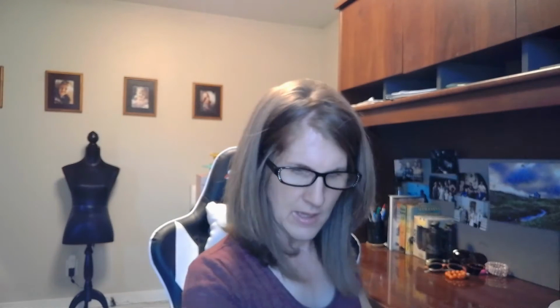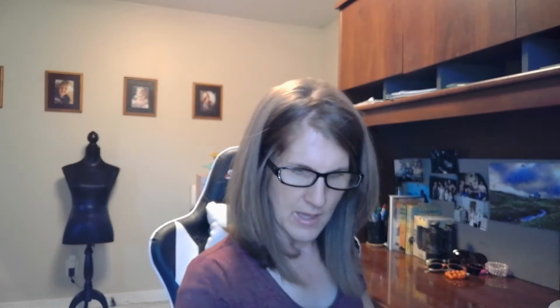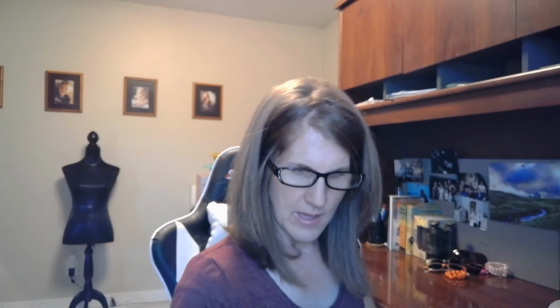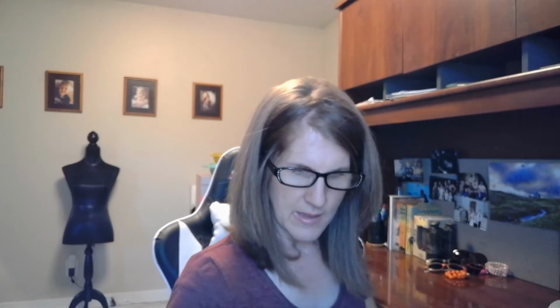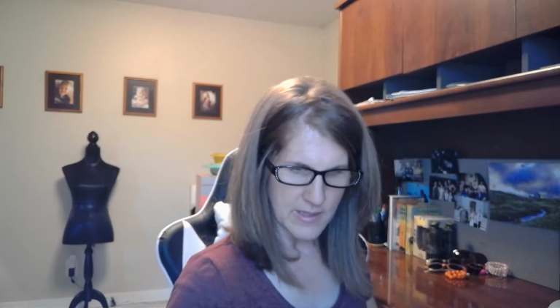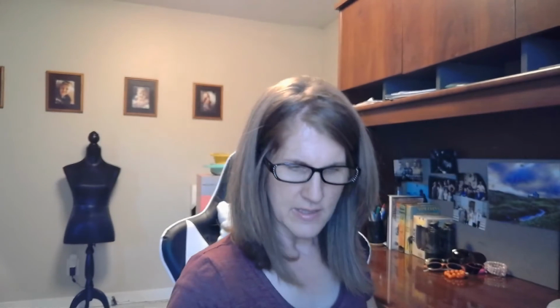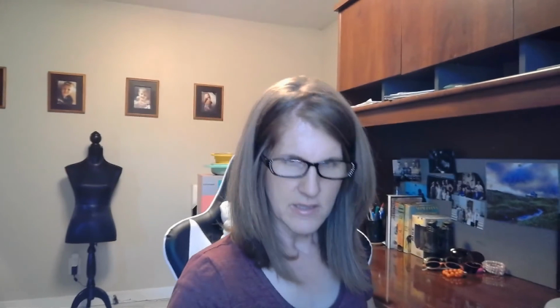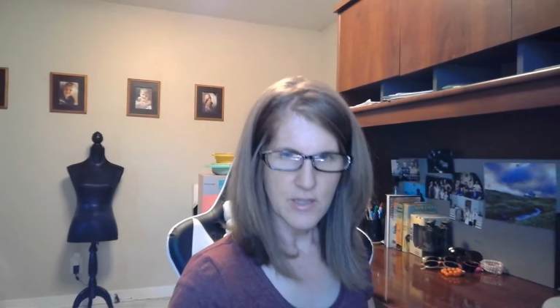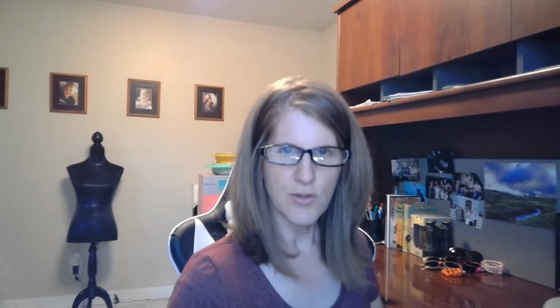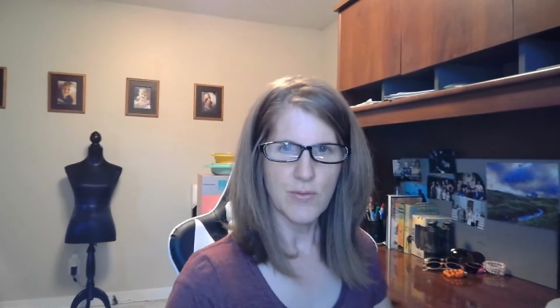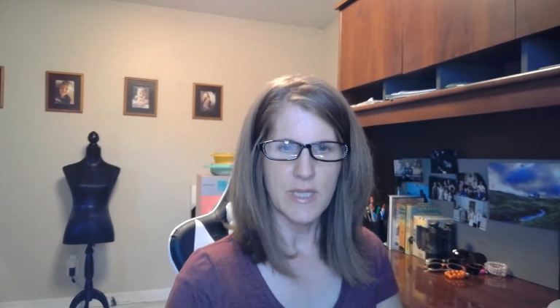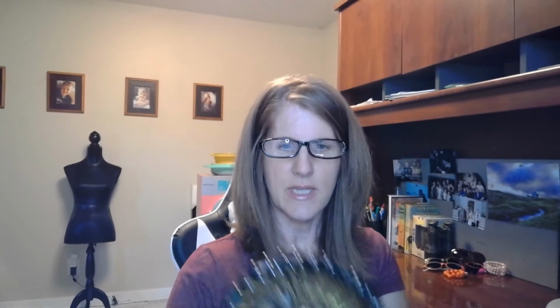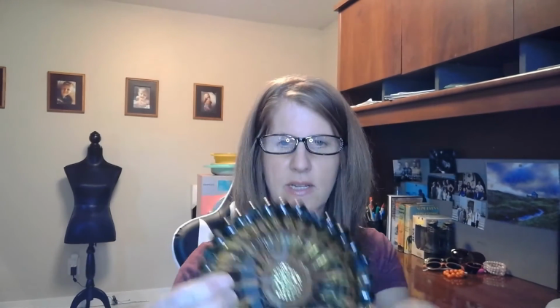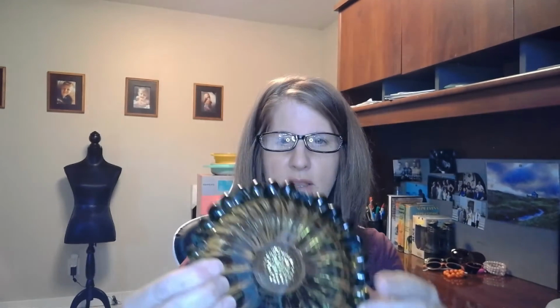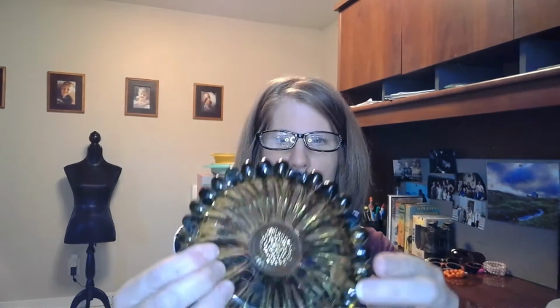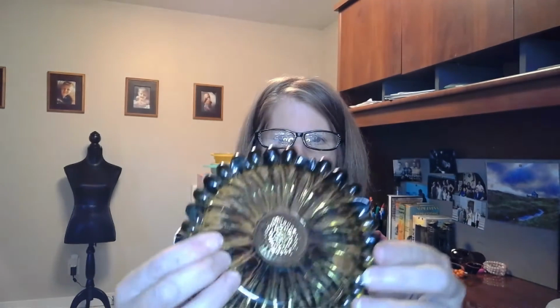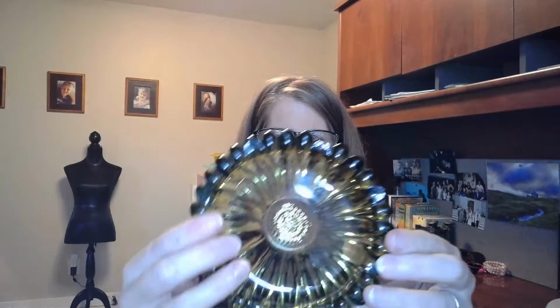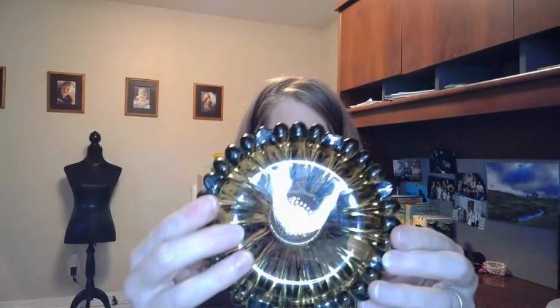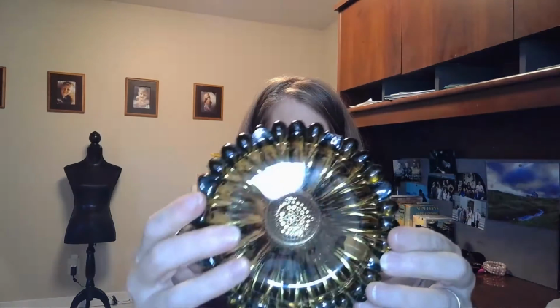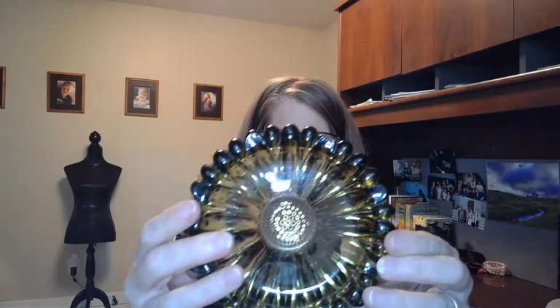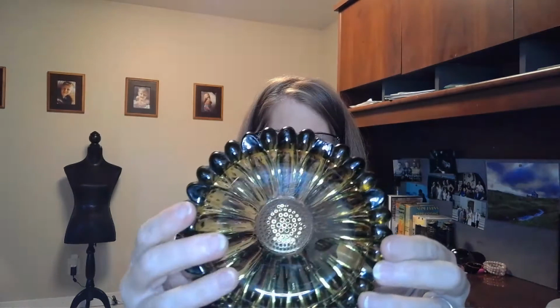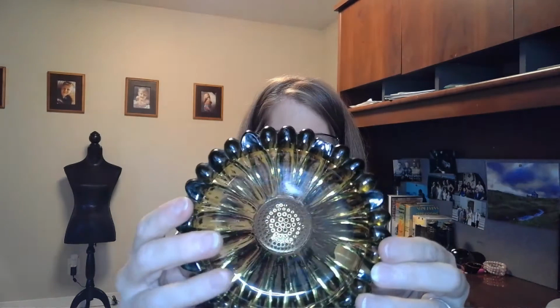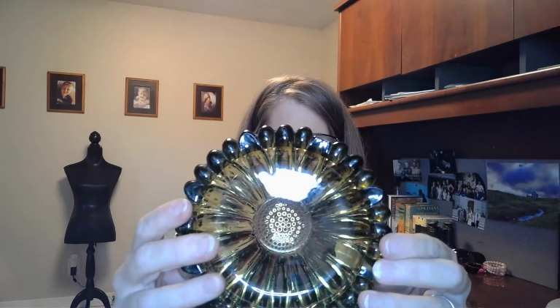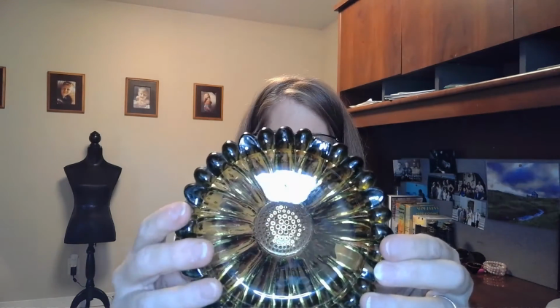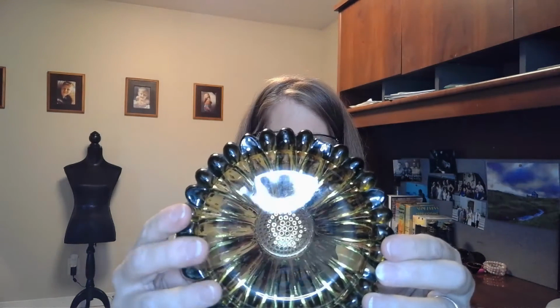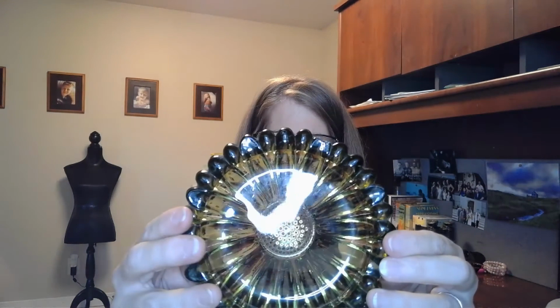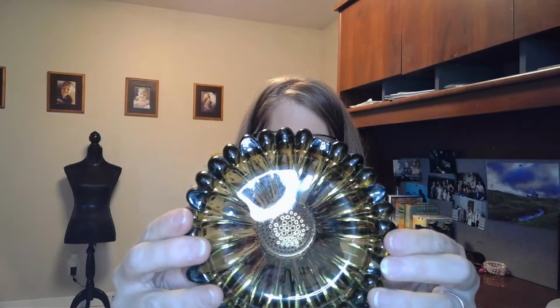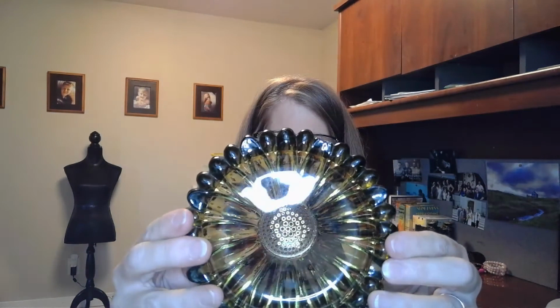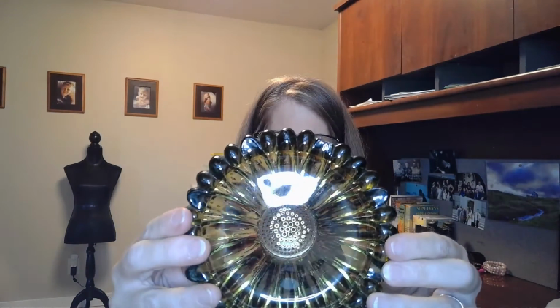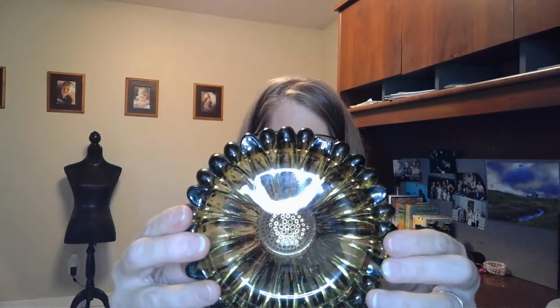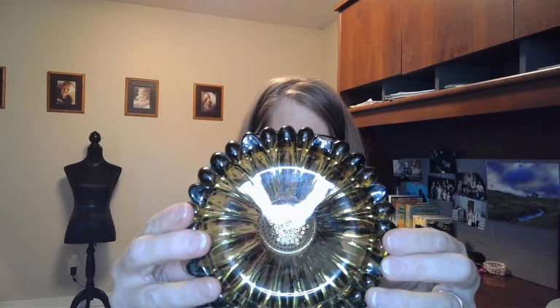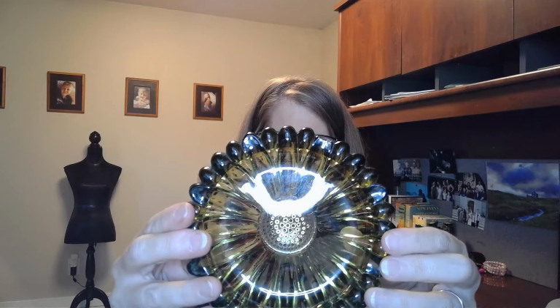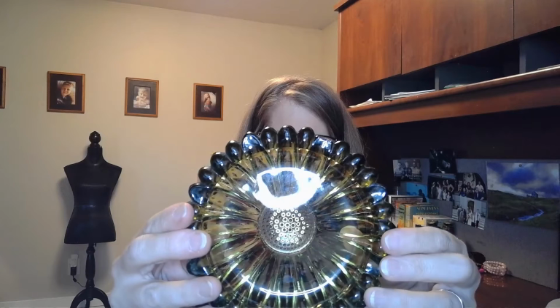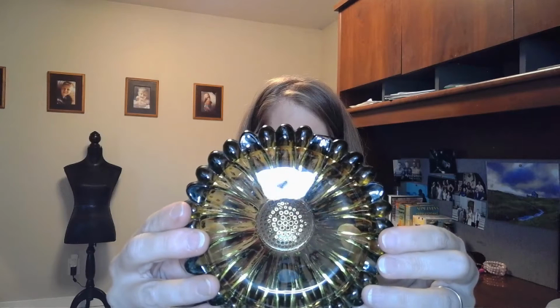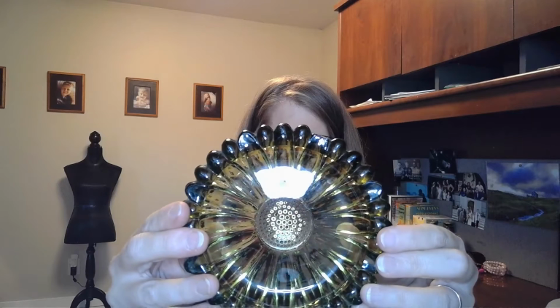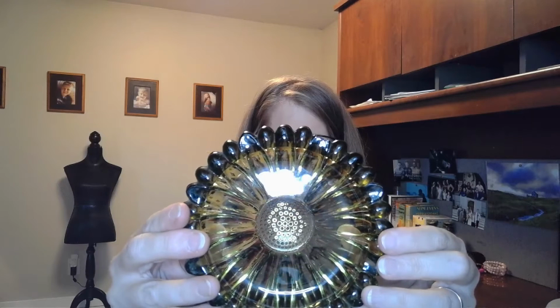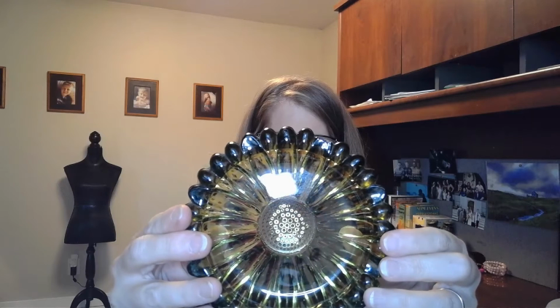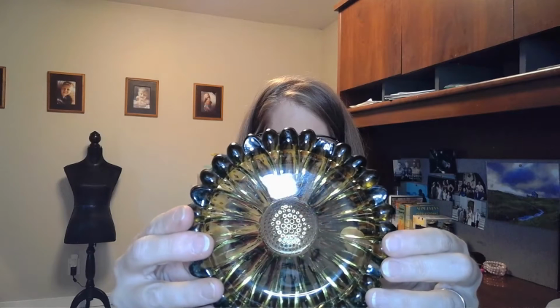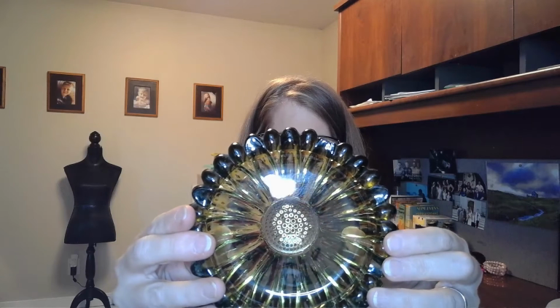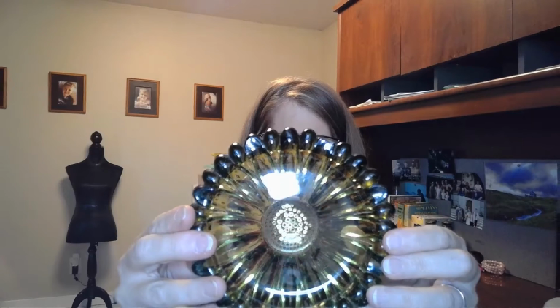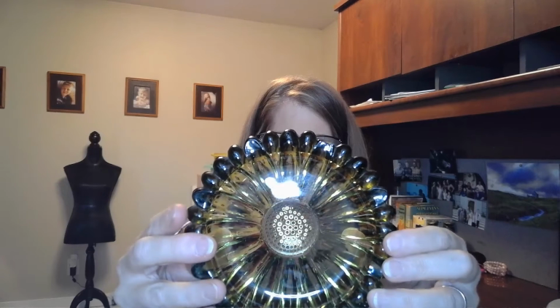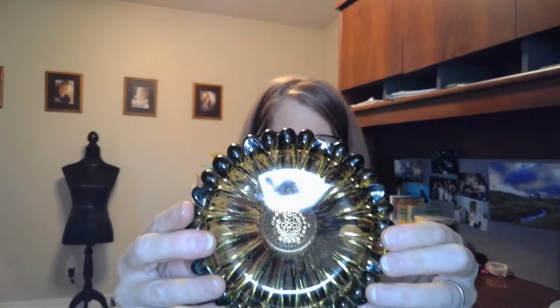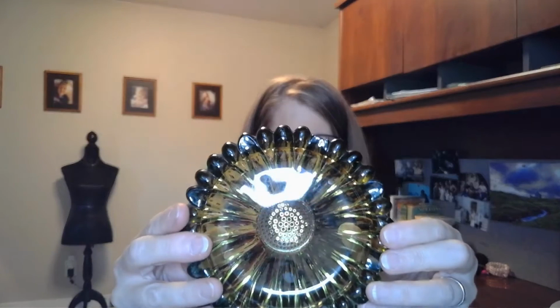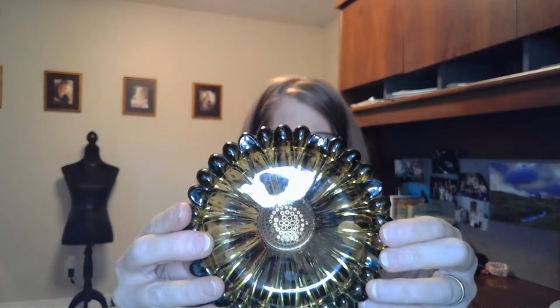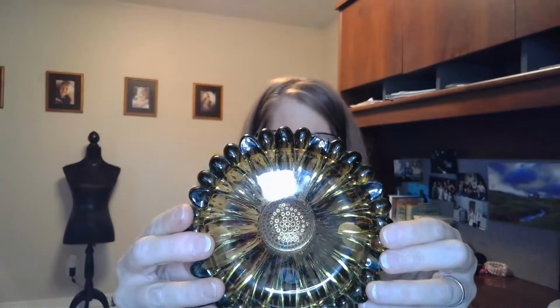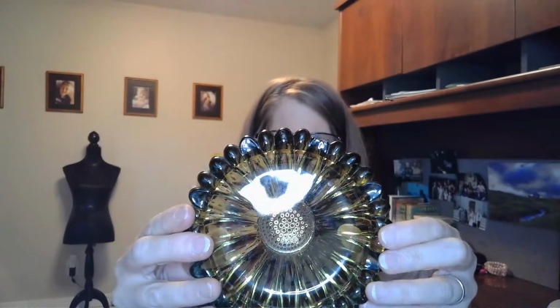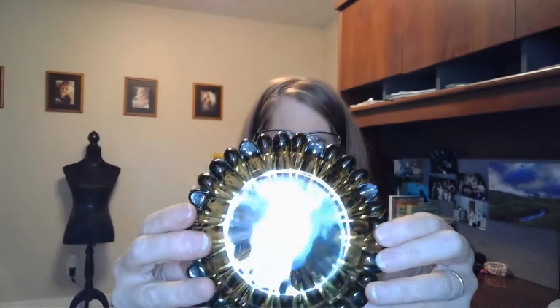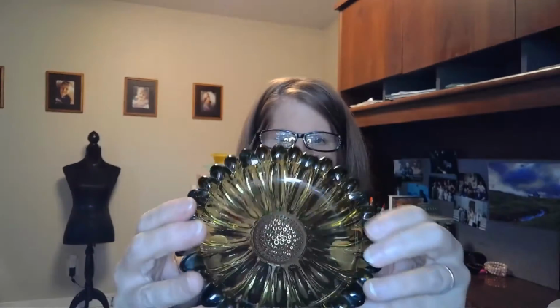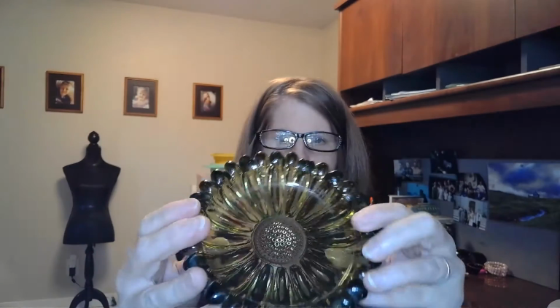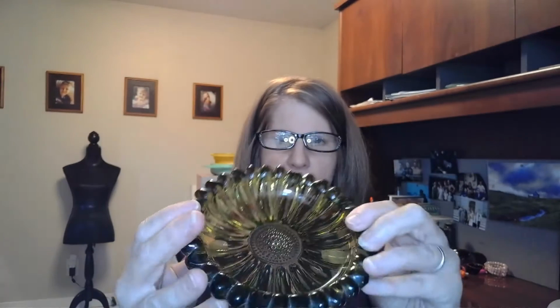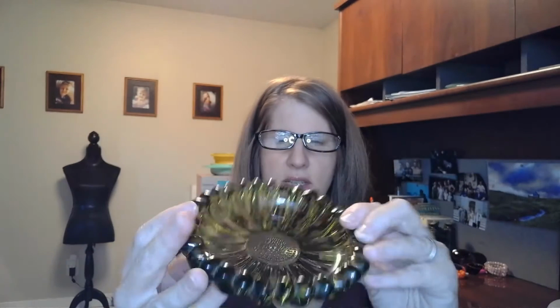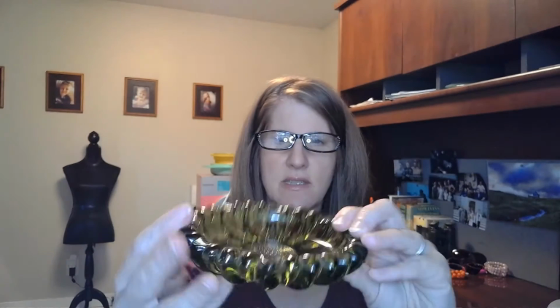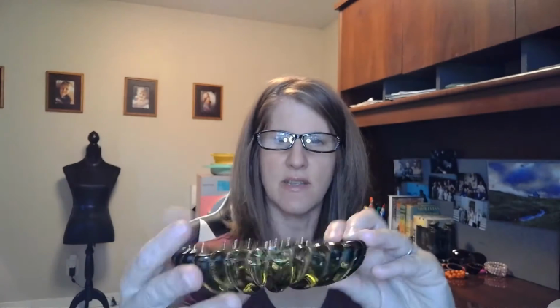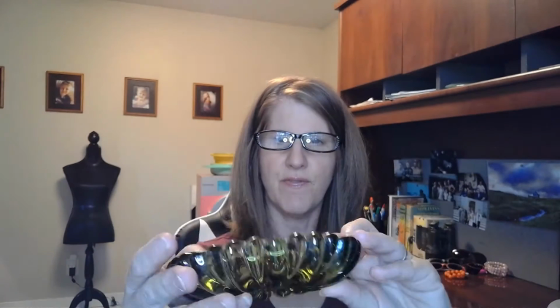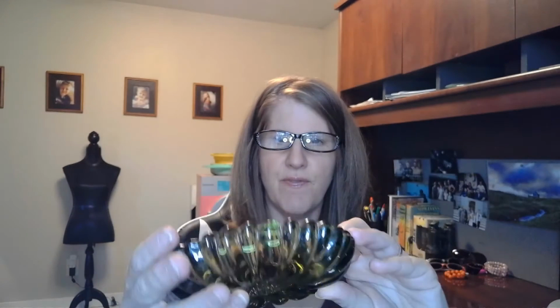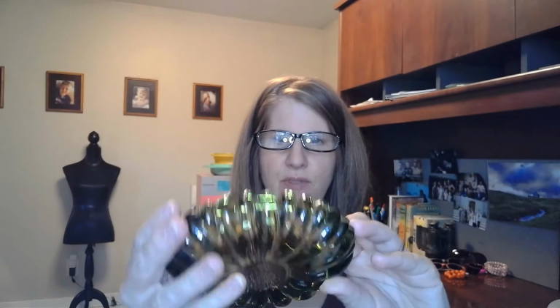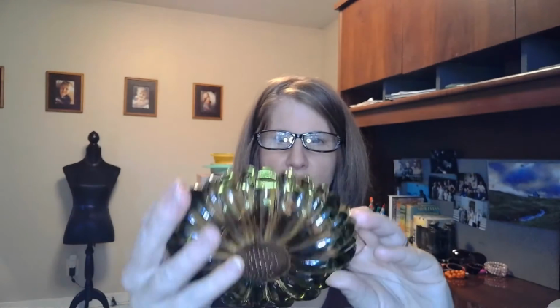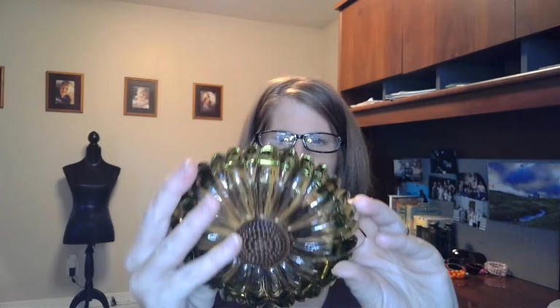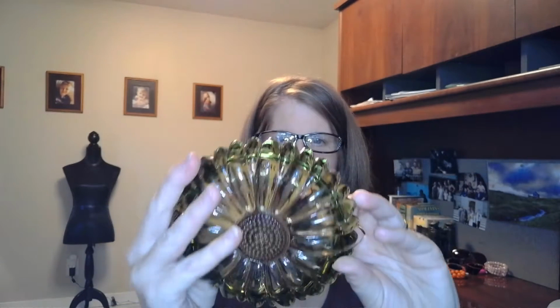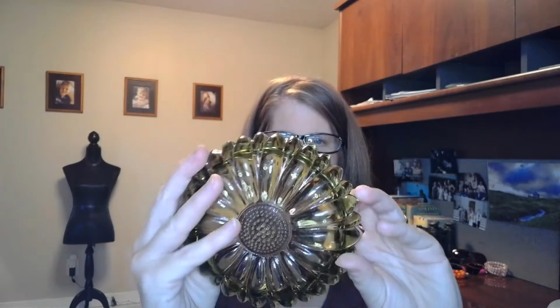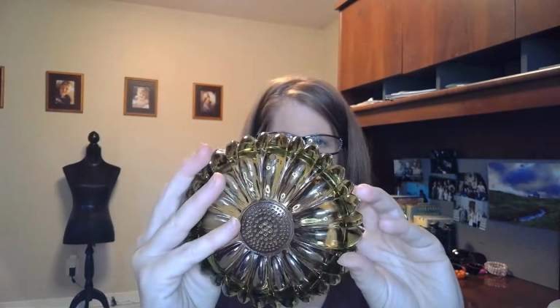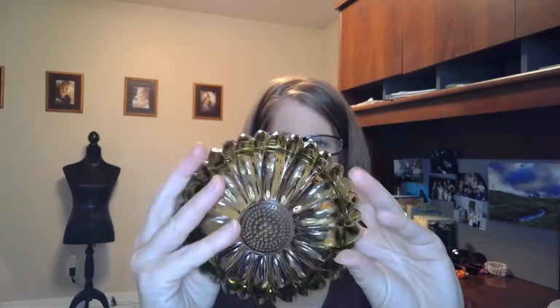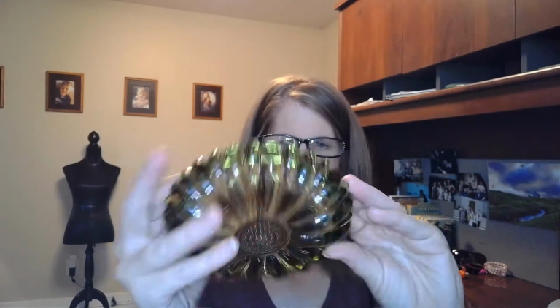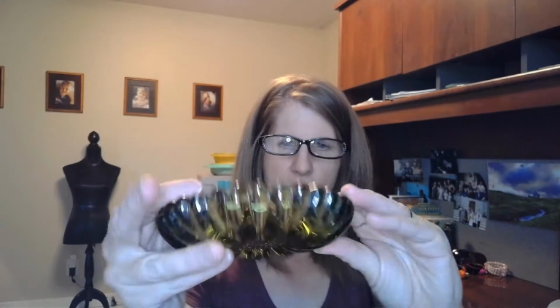This is a green glass — I don't think it's anything special — just a green glass sunflower ashtray.